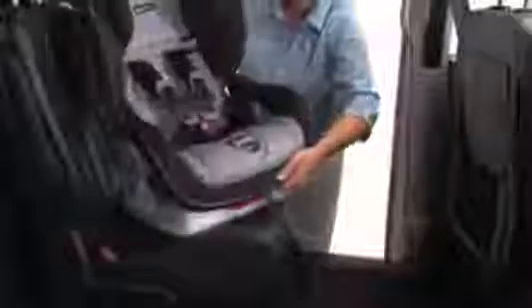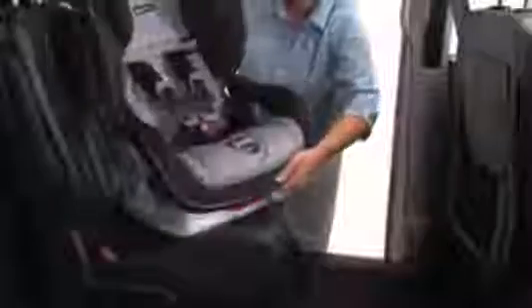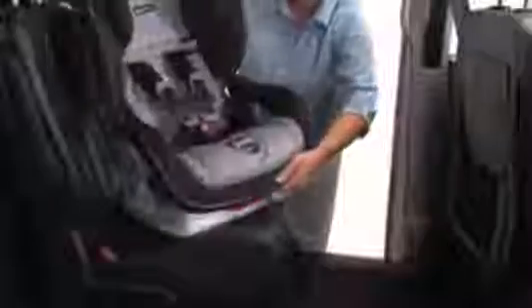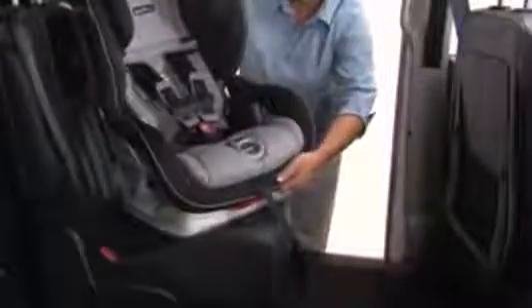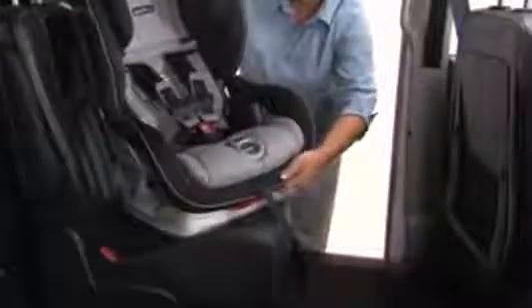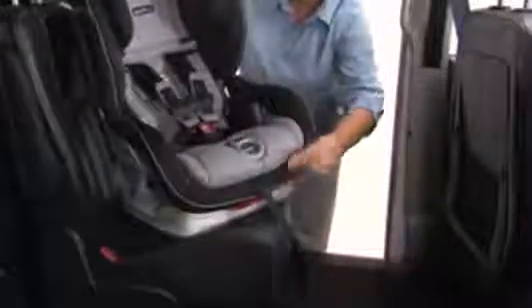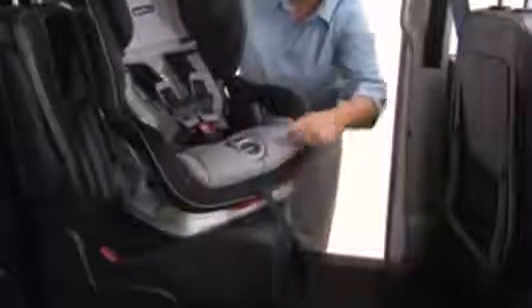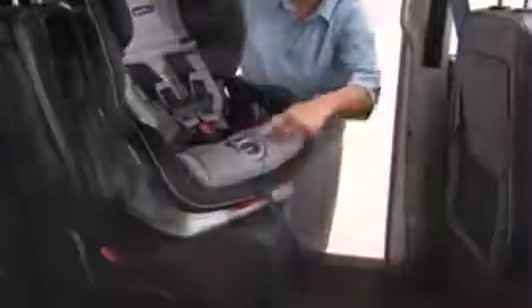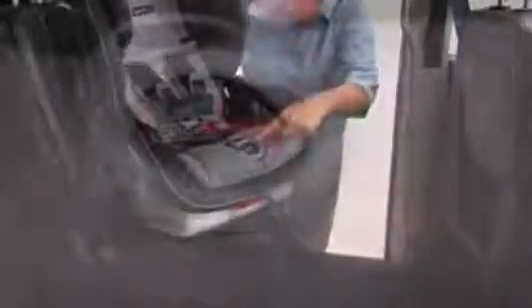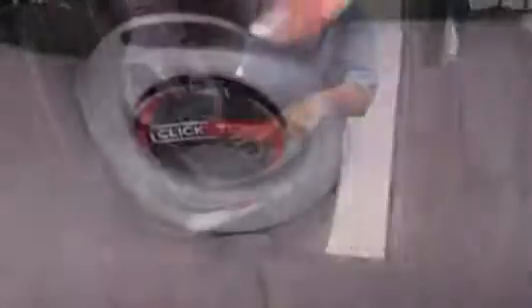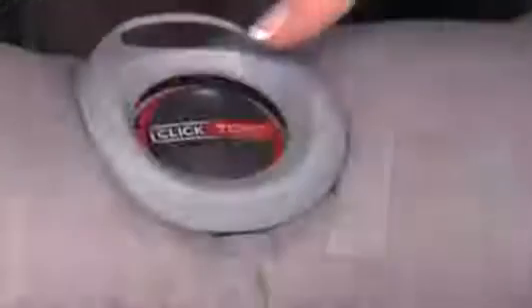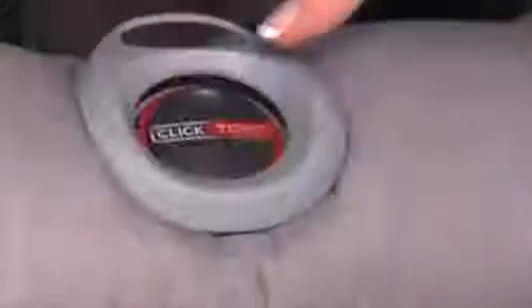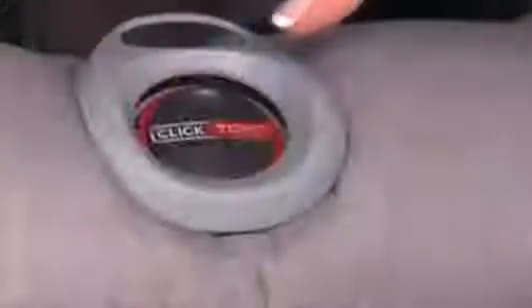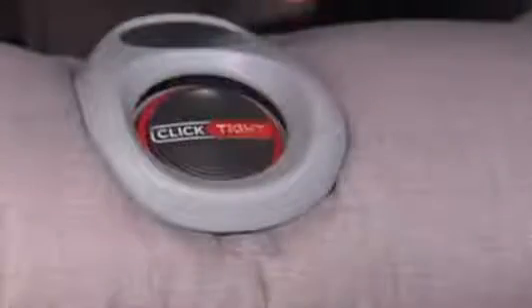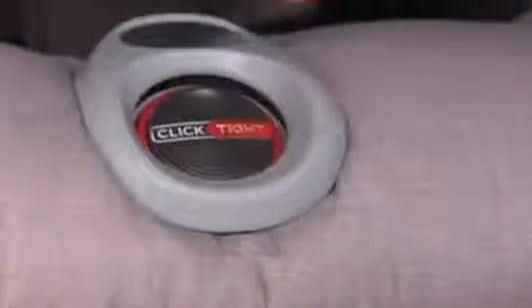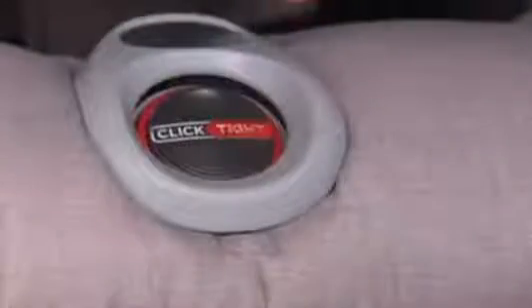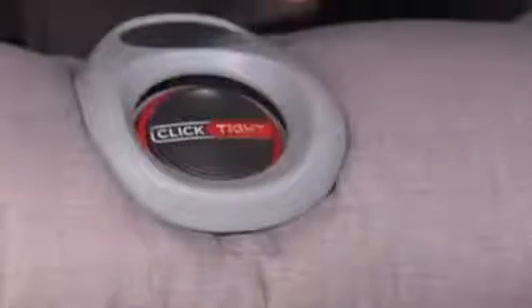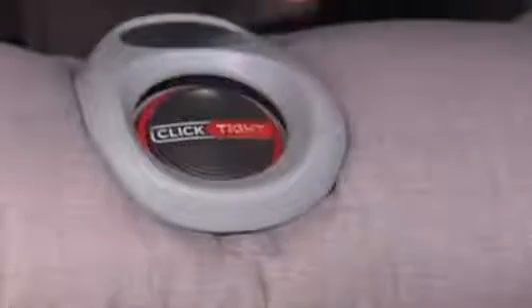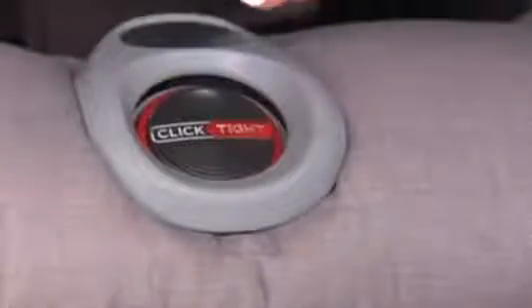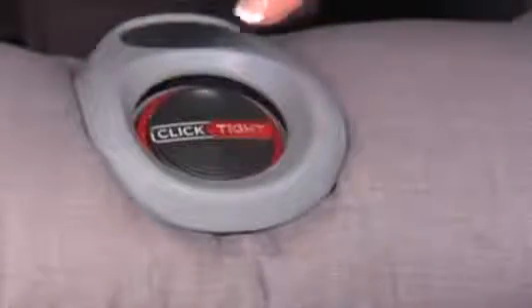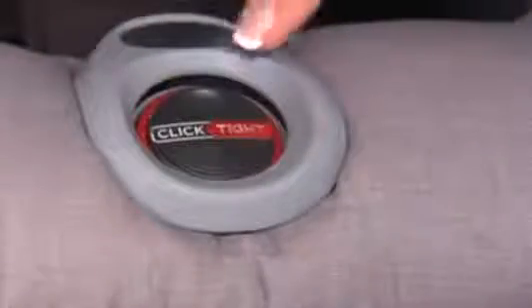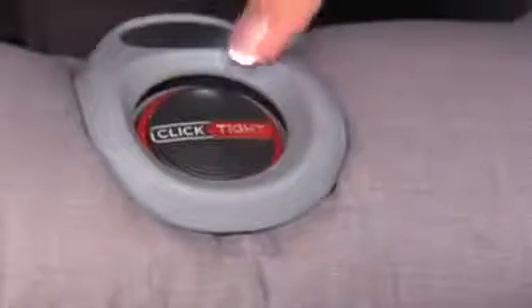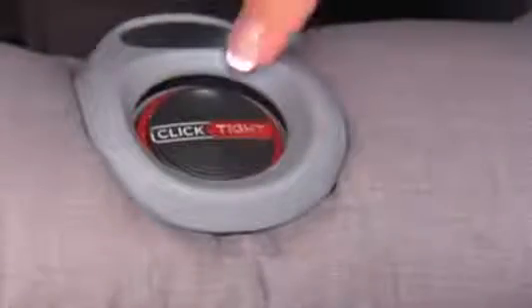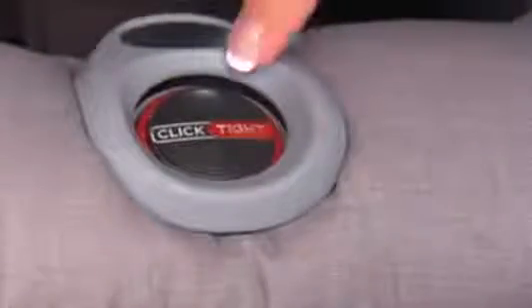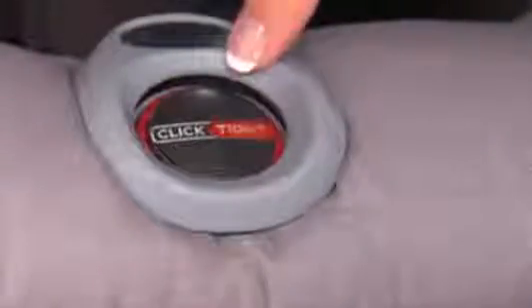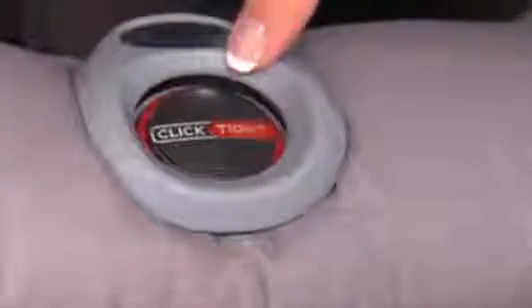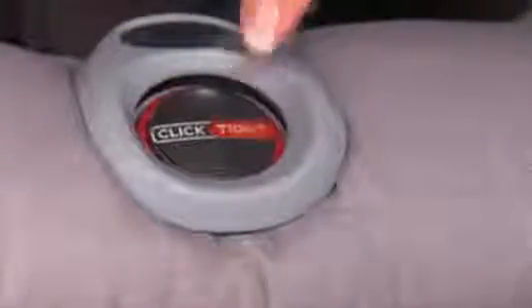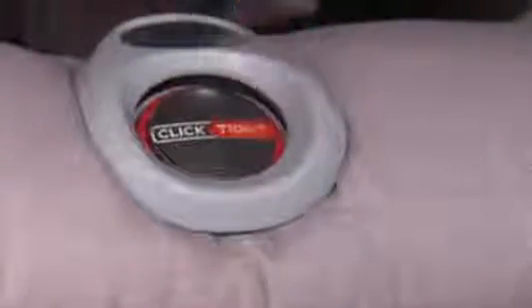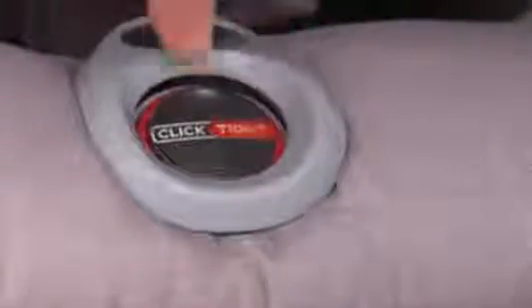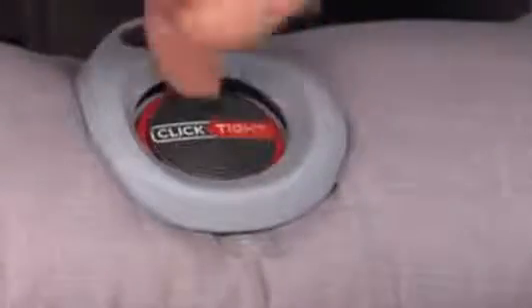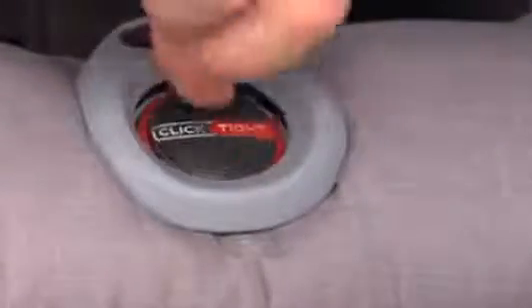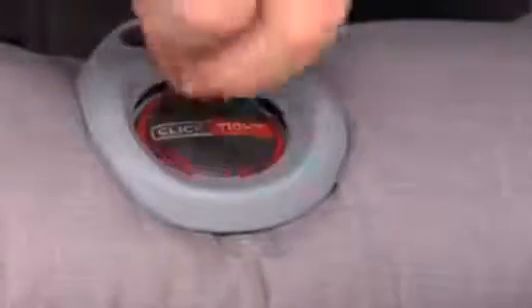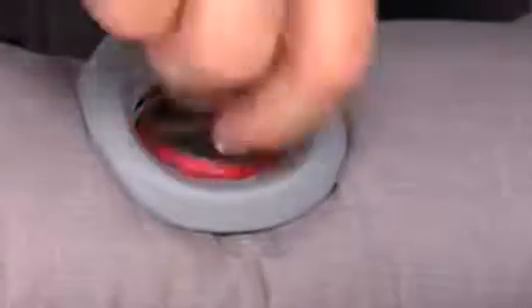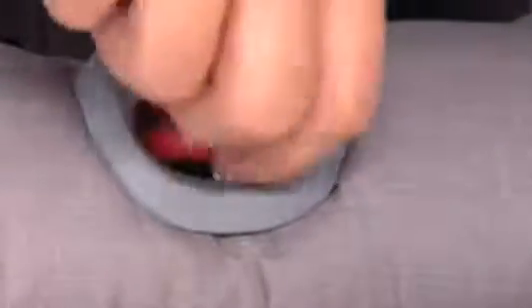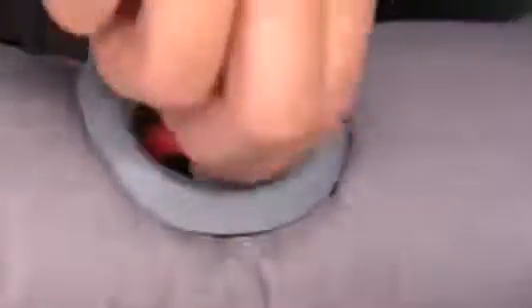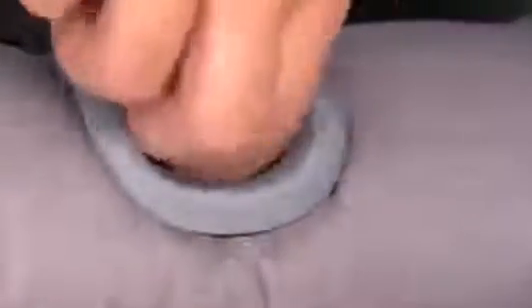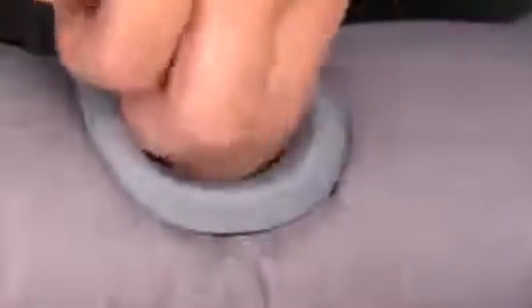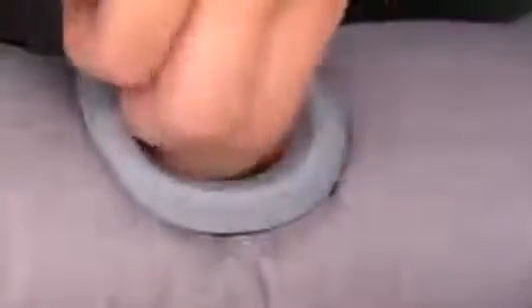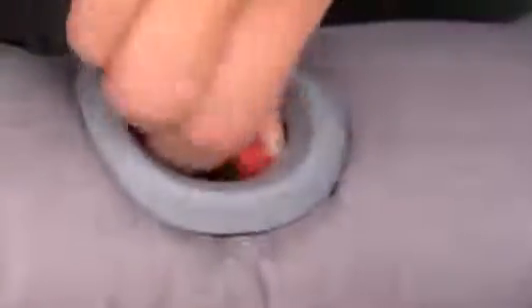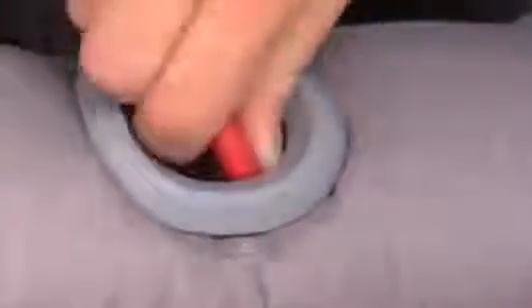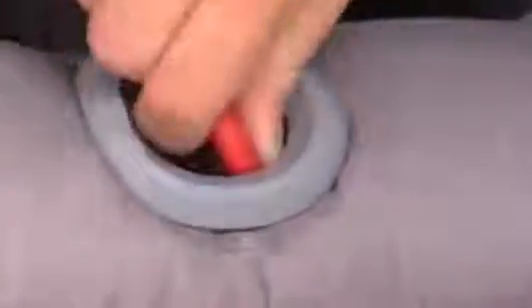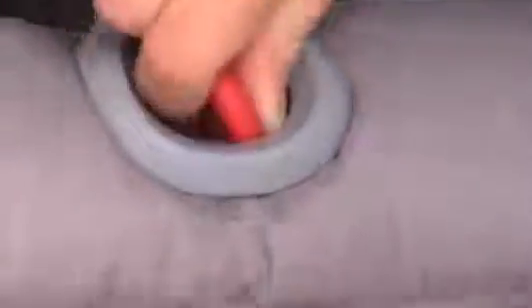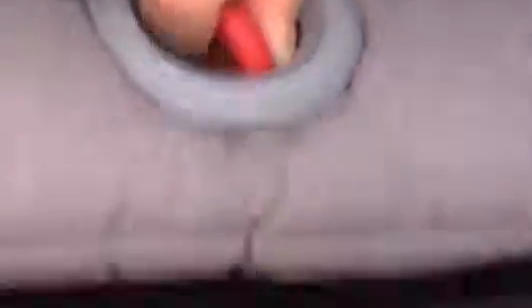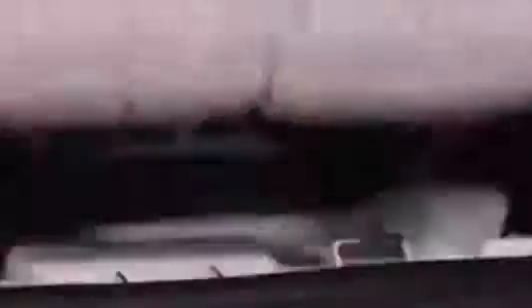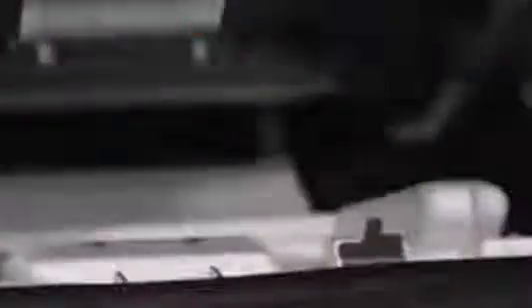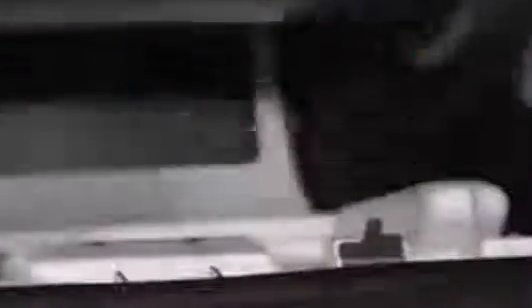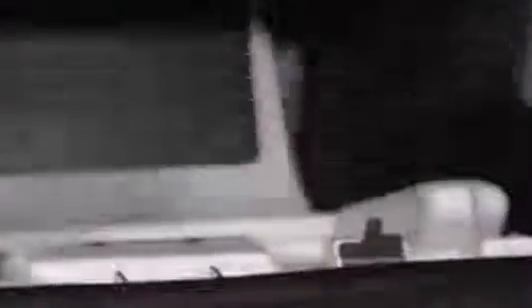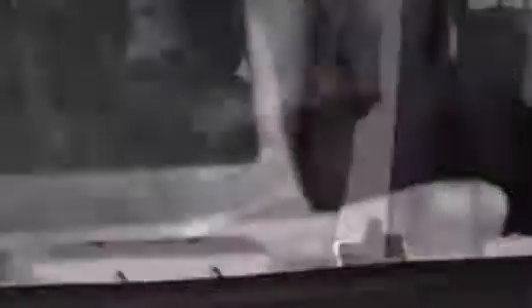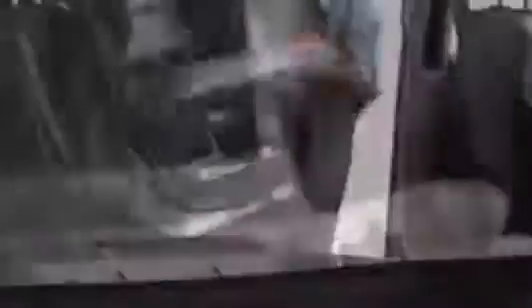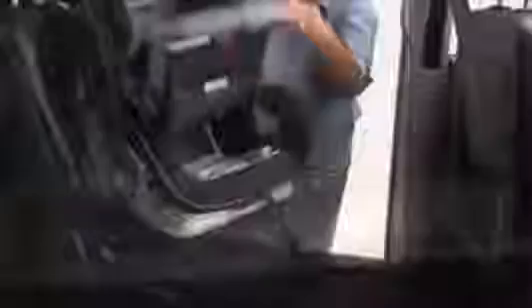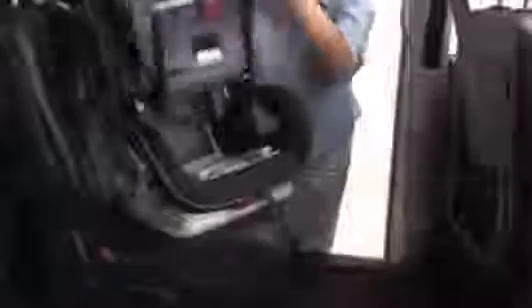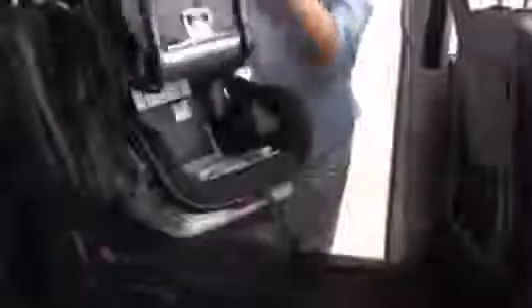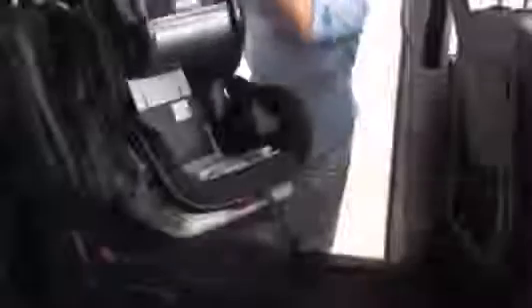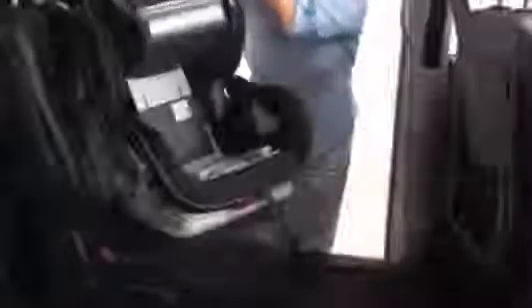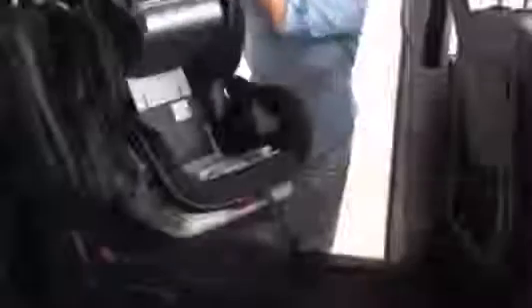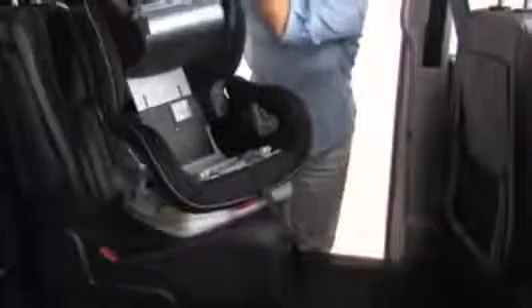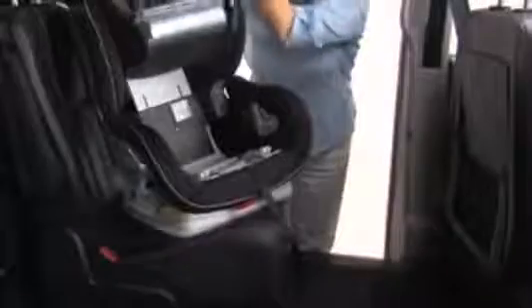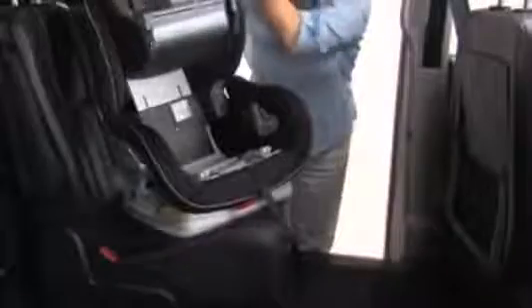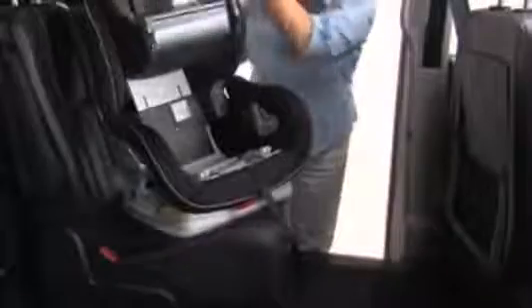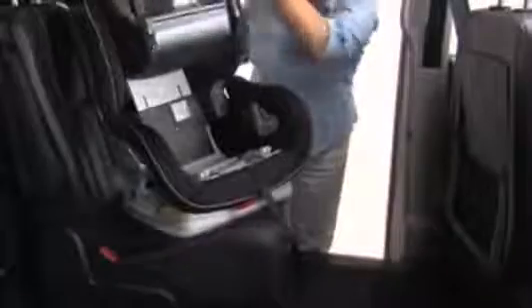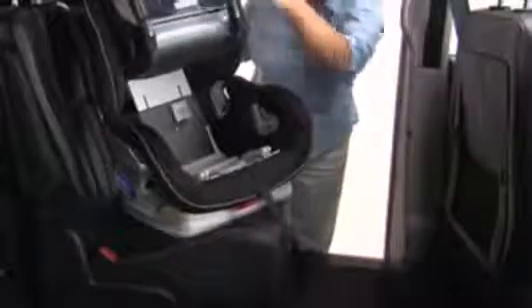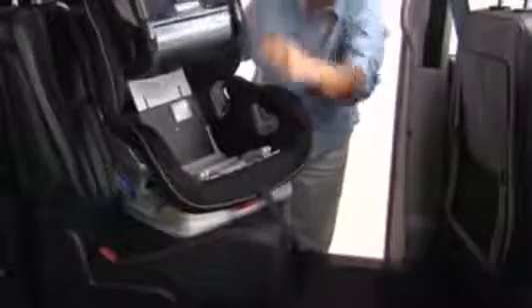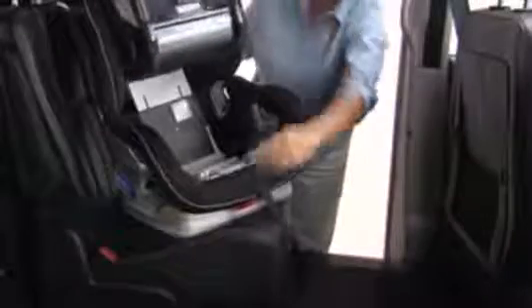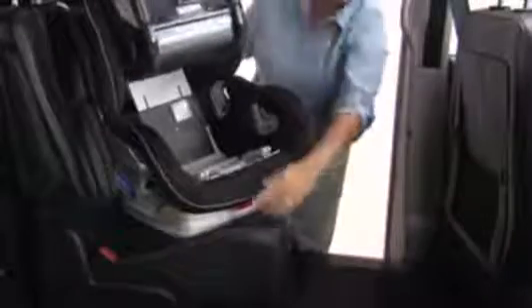Open the ClickTite by pressing the dimple on the ClickTite dial and rotating the dial clockwise until it releases, then lift to open.